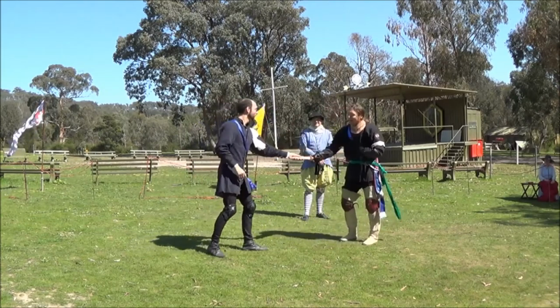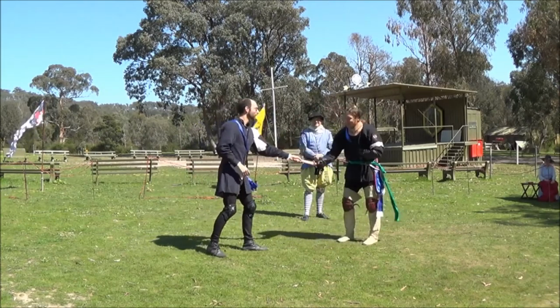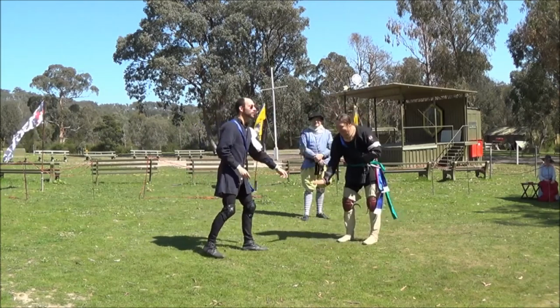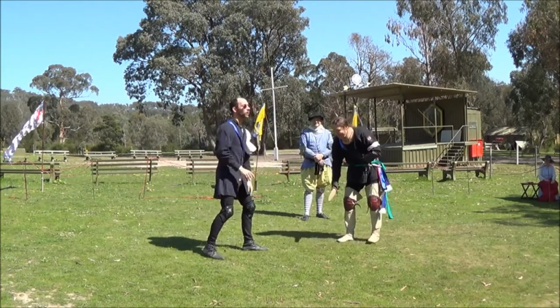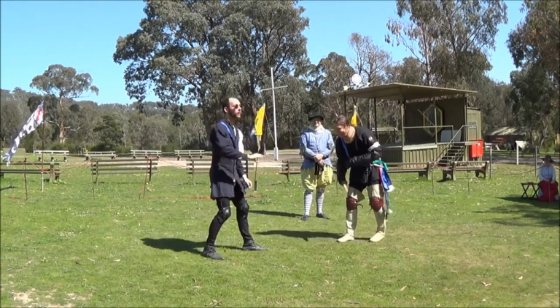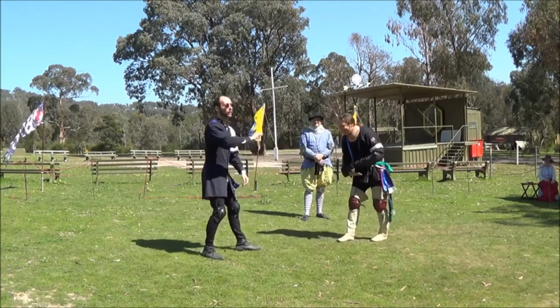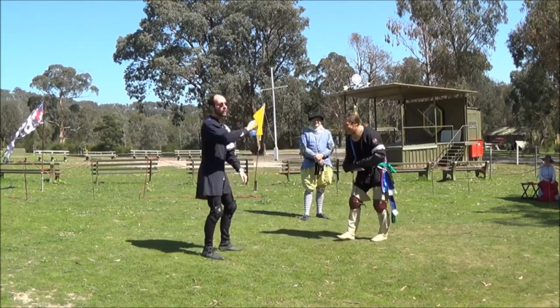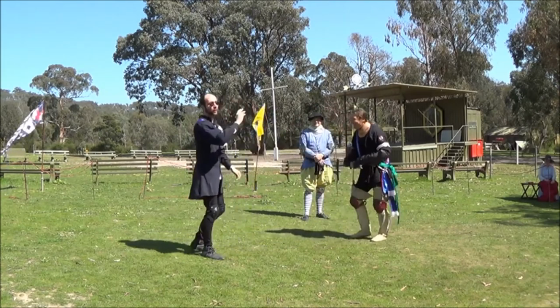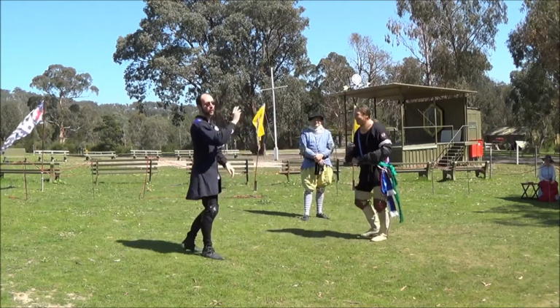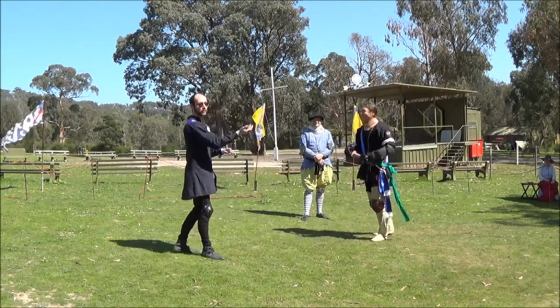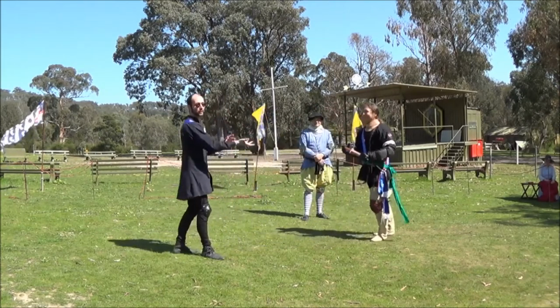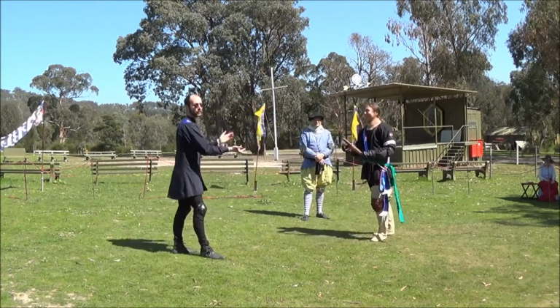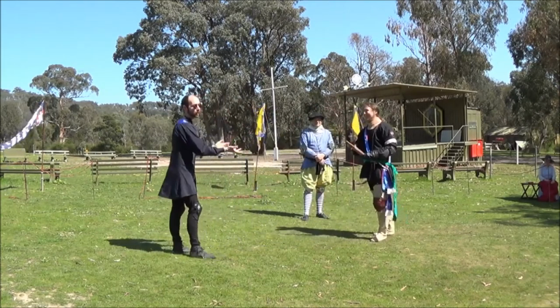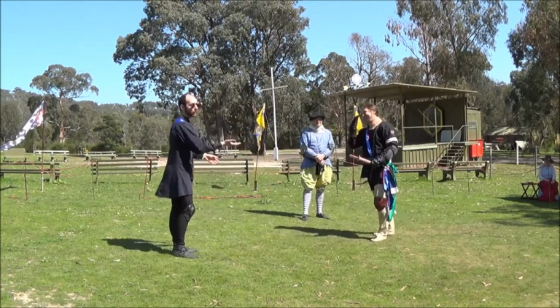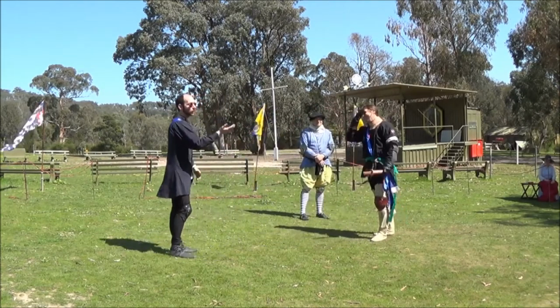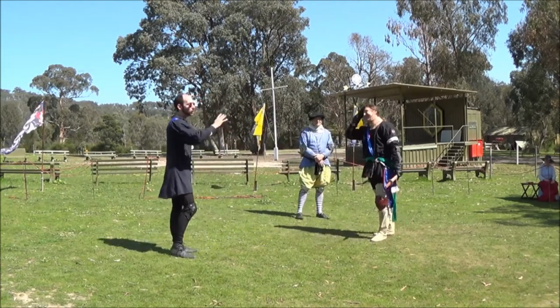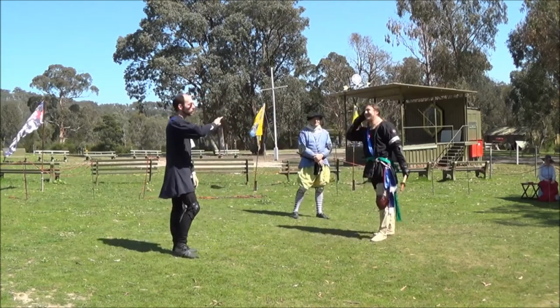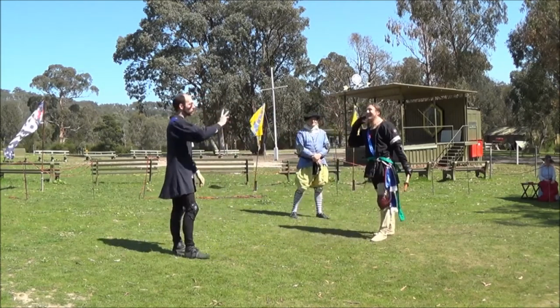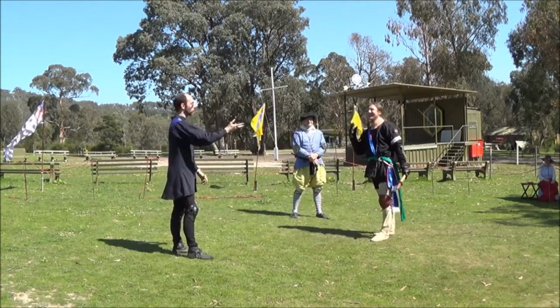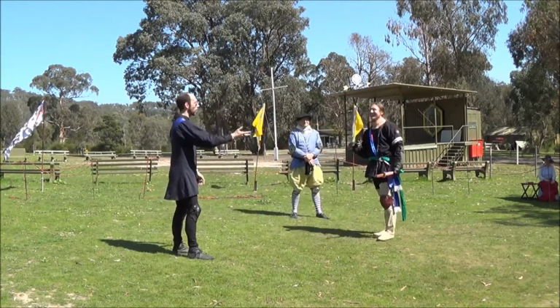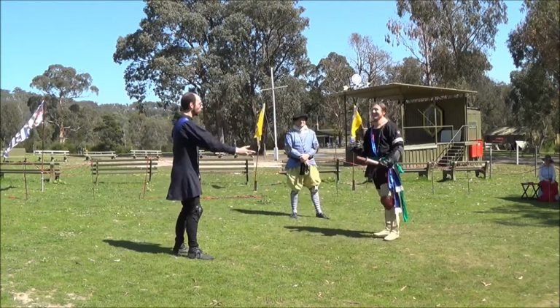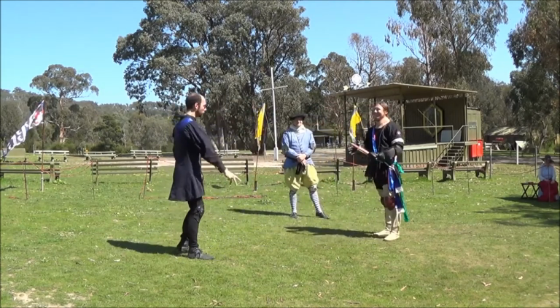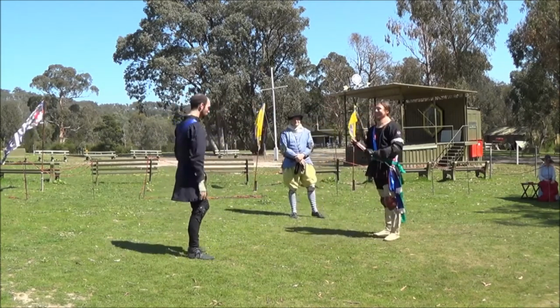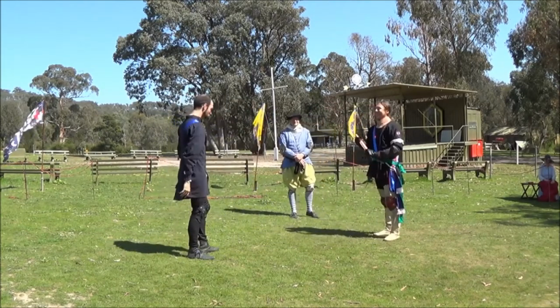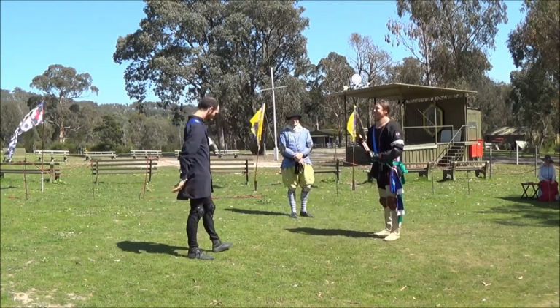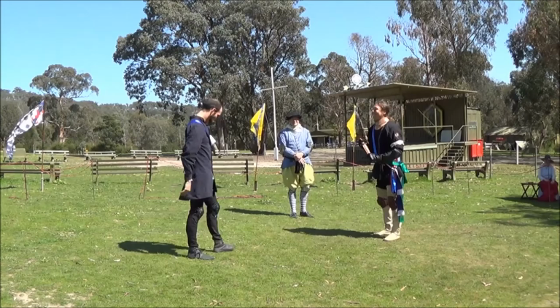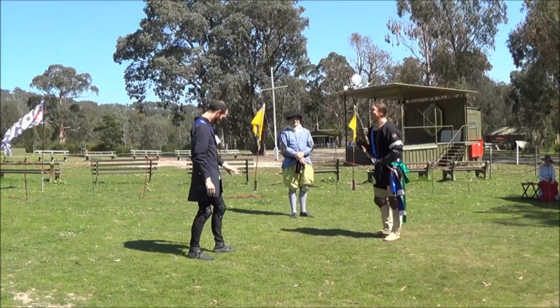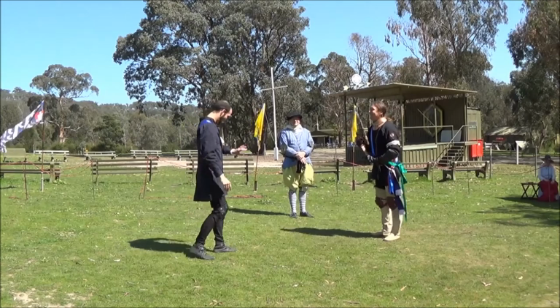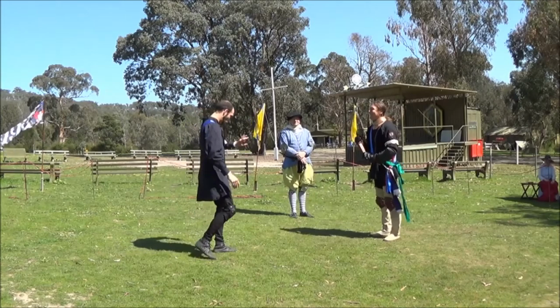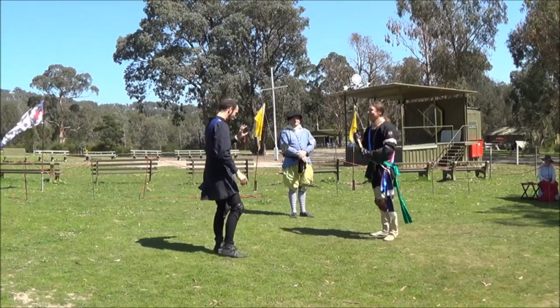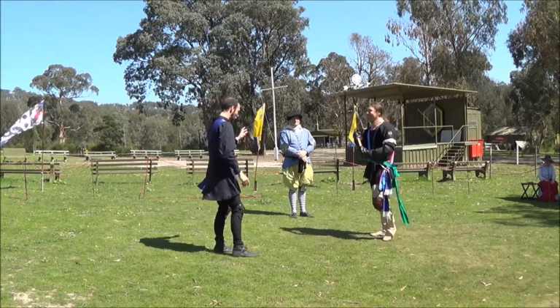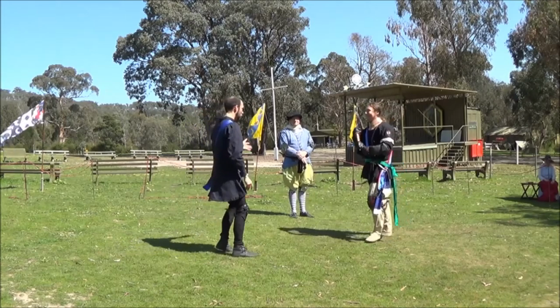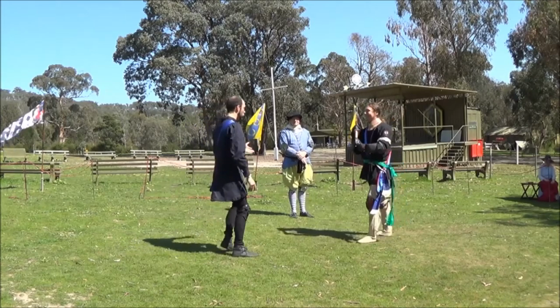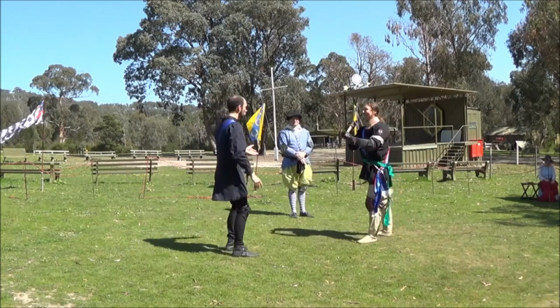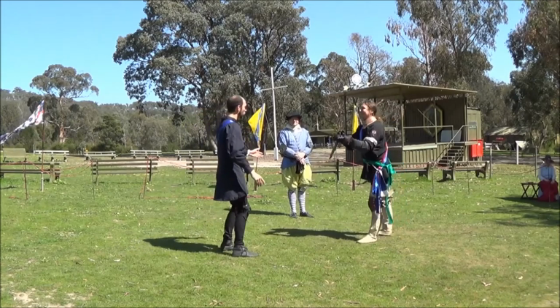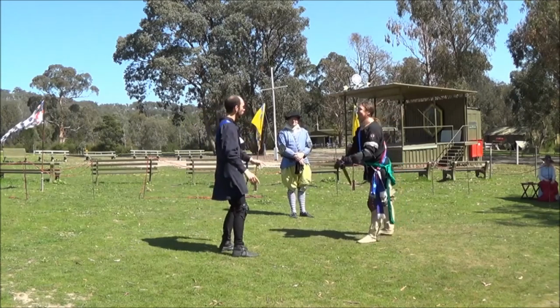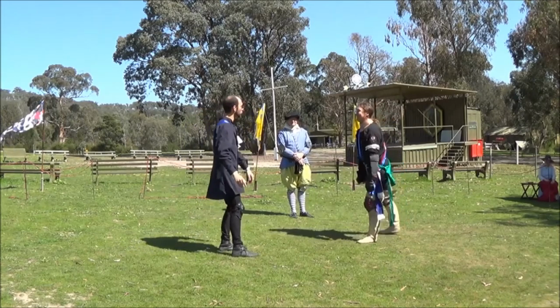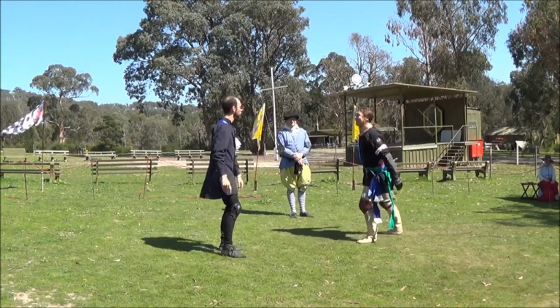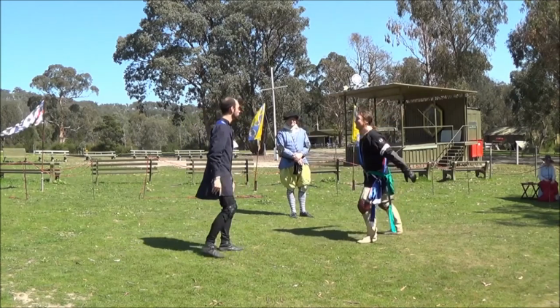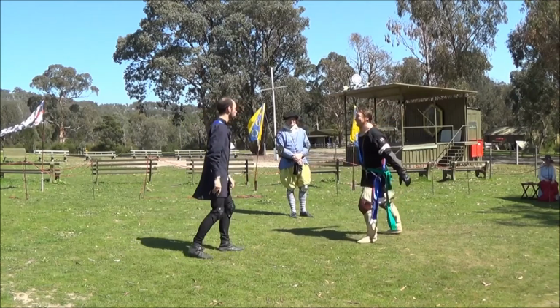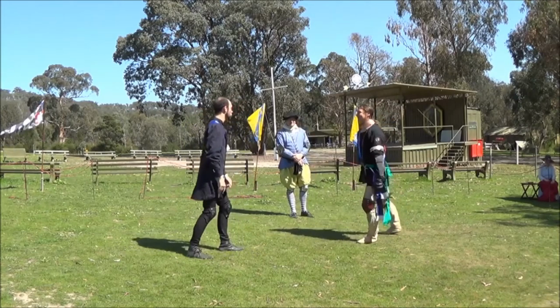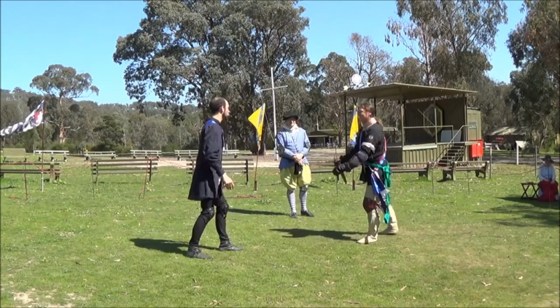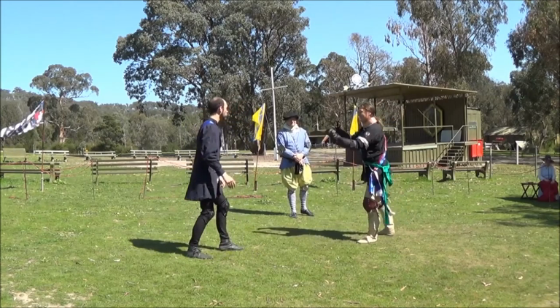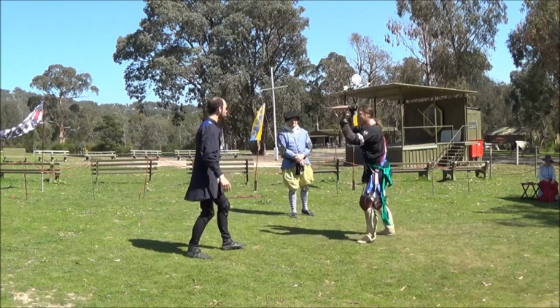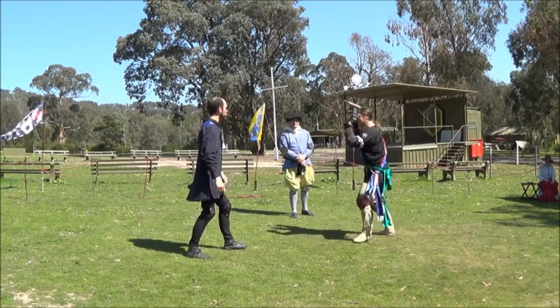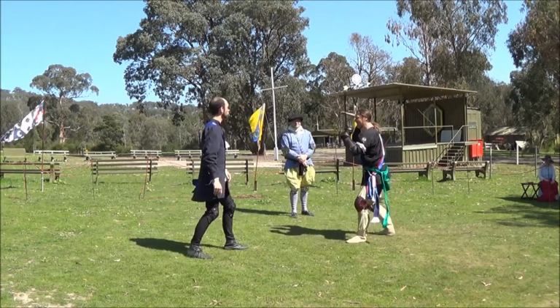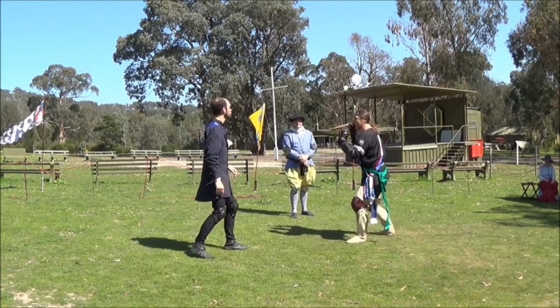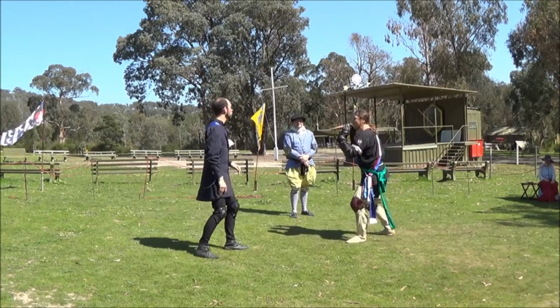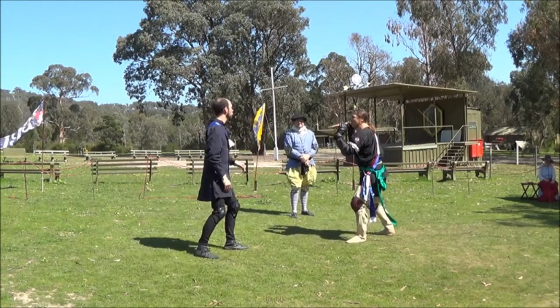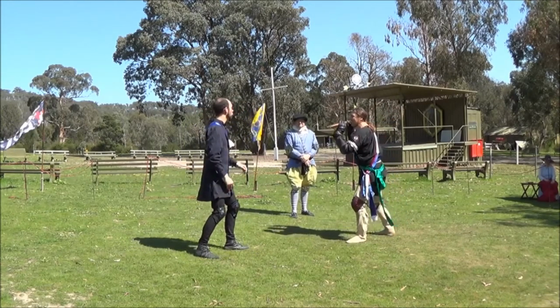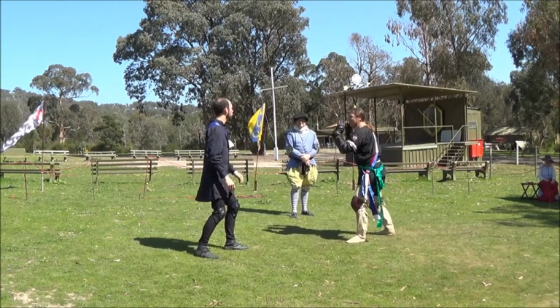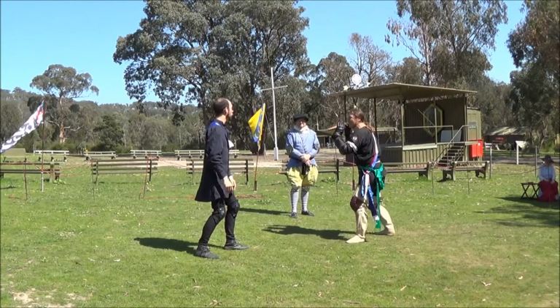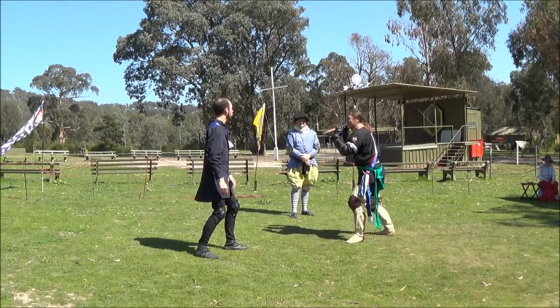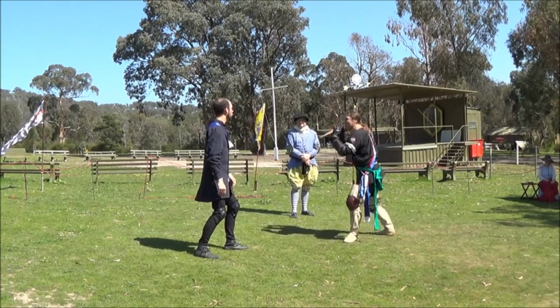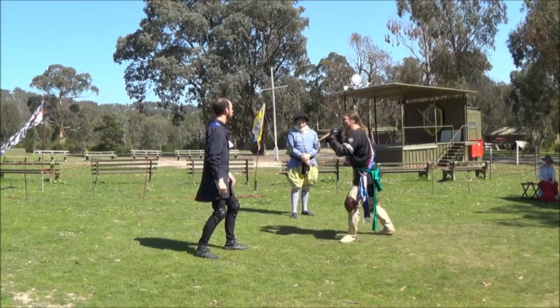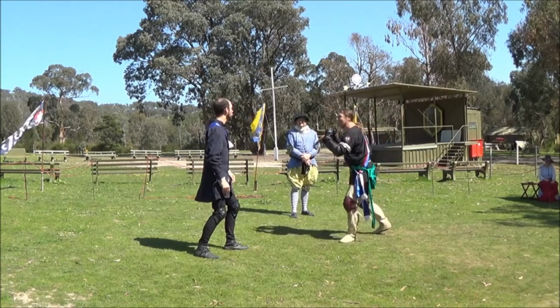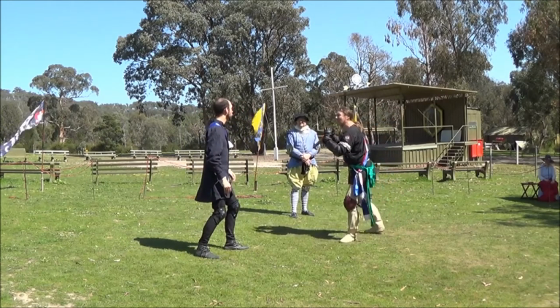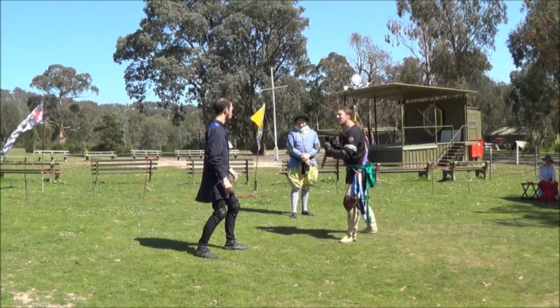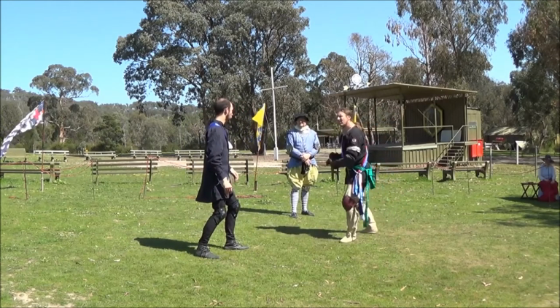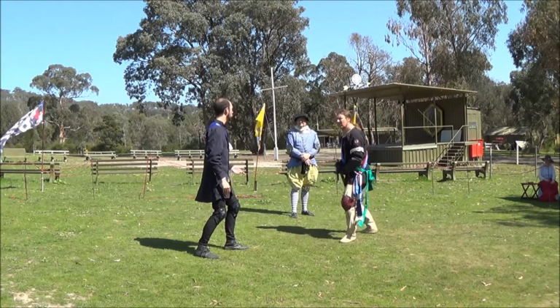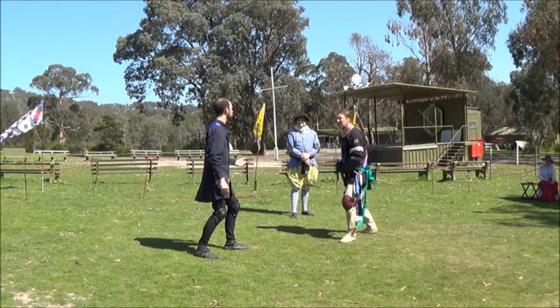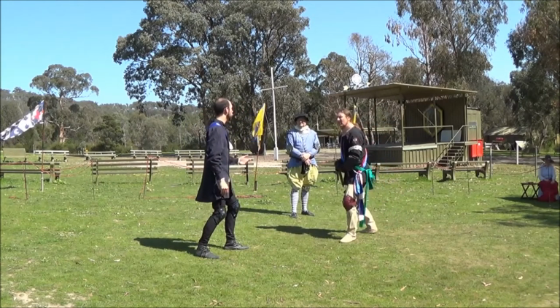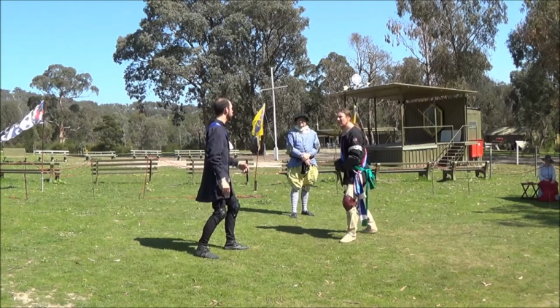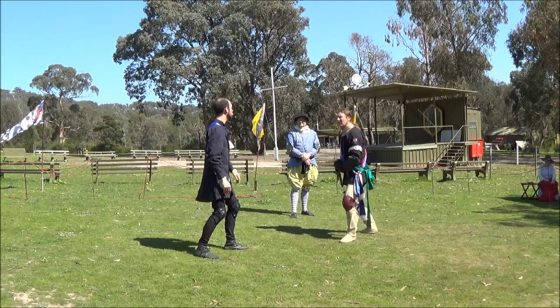That's a disarm in all four lines. Now let's look at some of the other techniques.